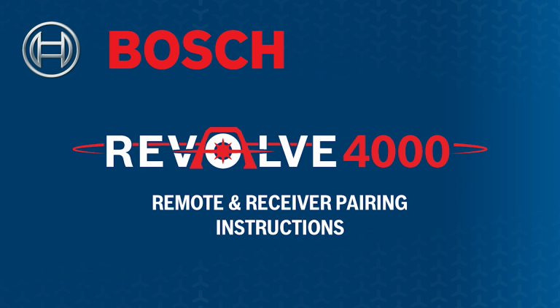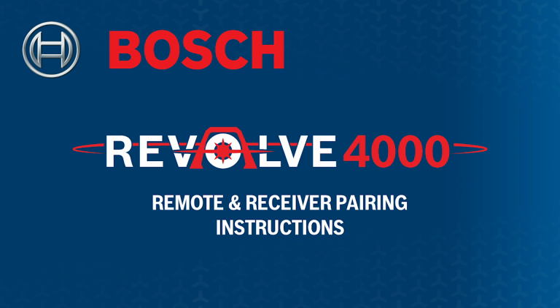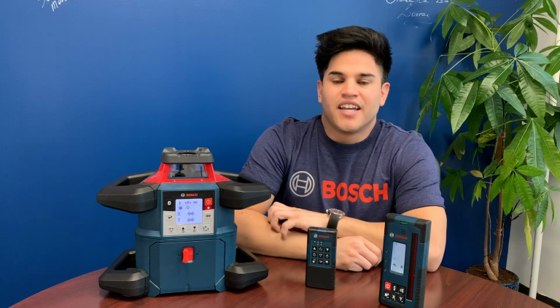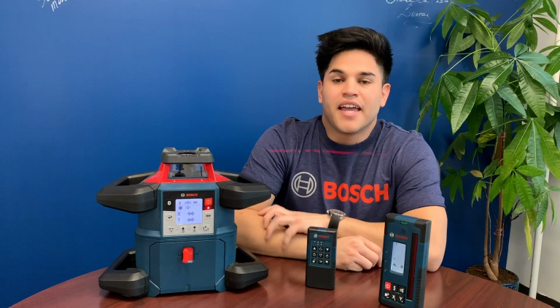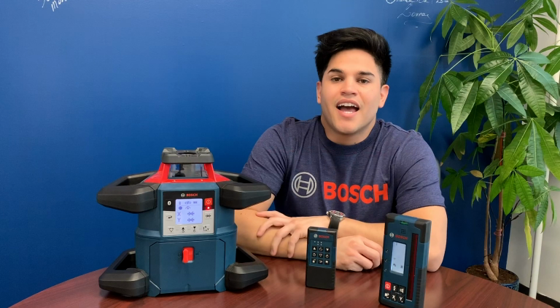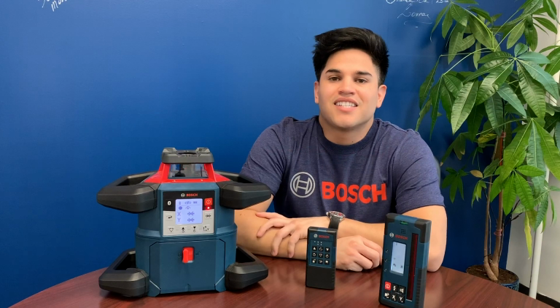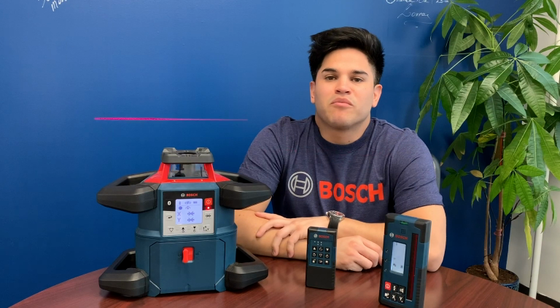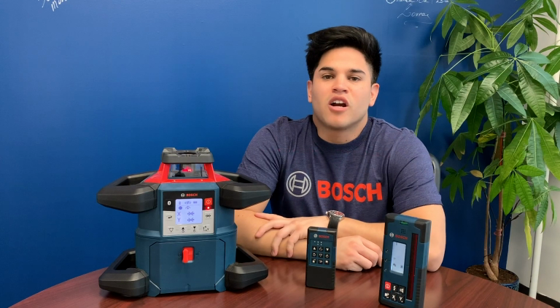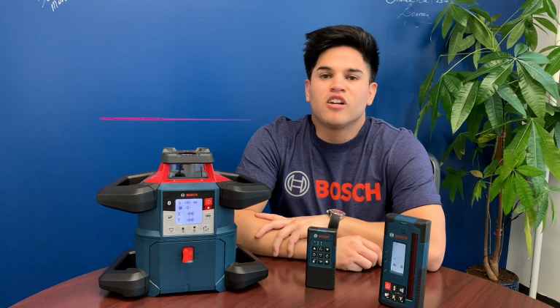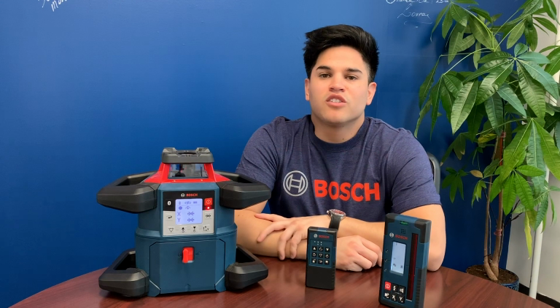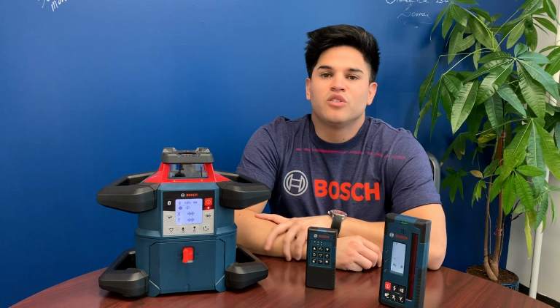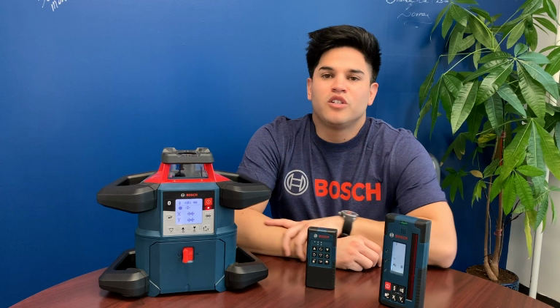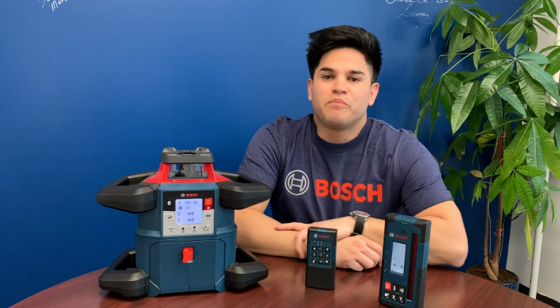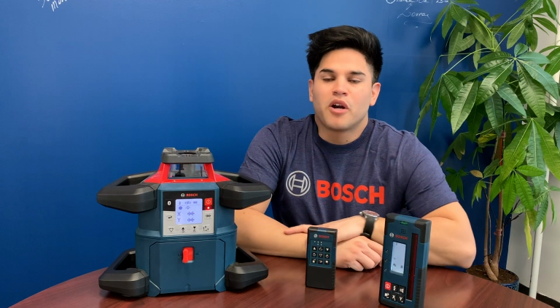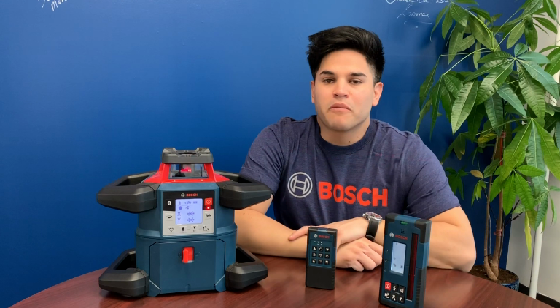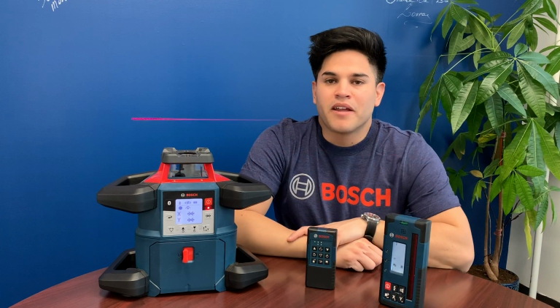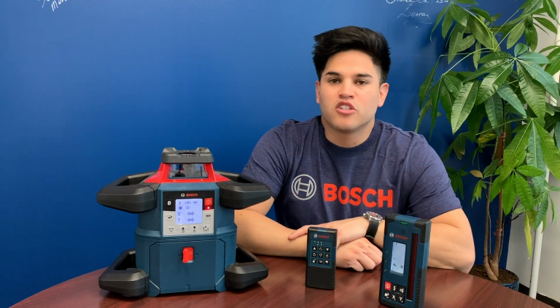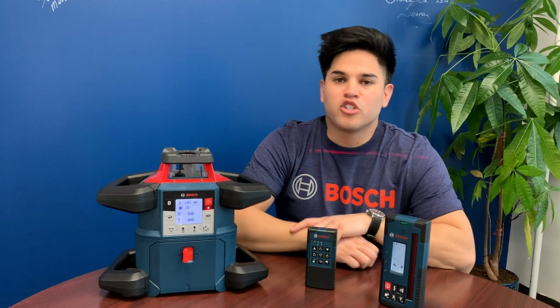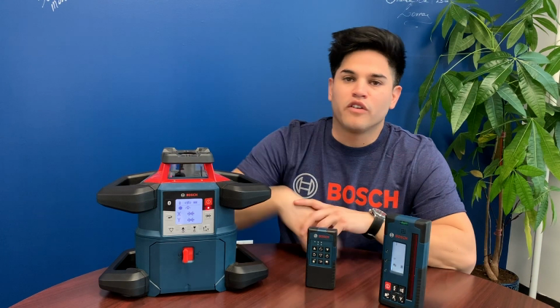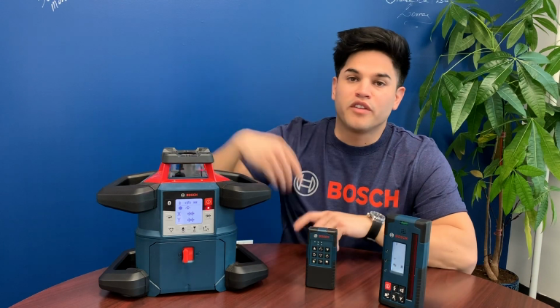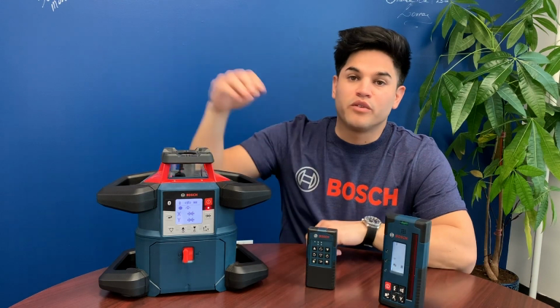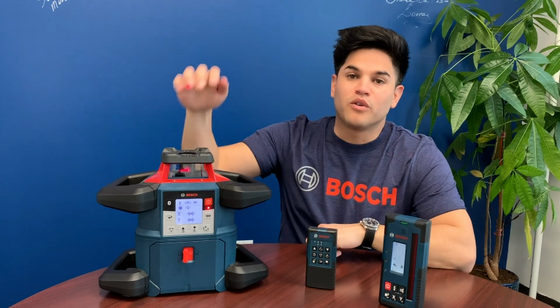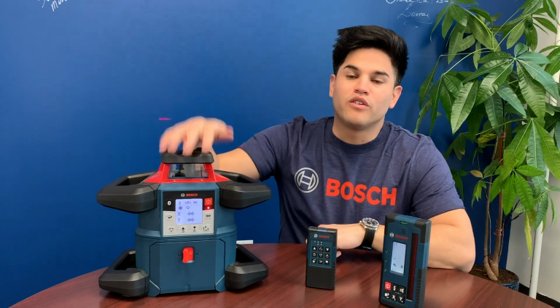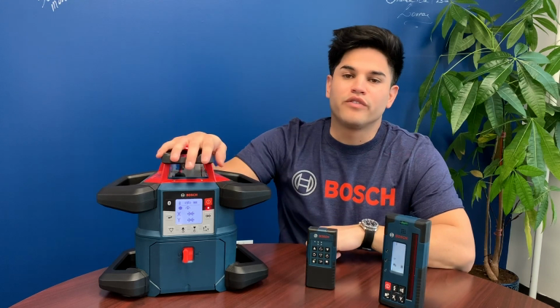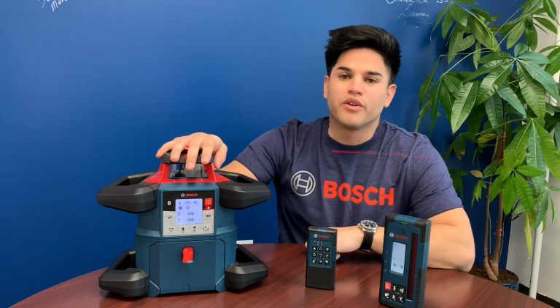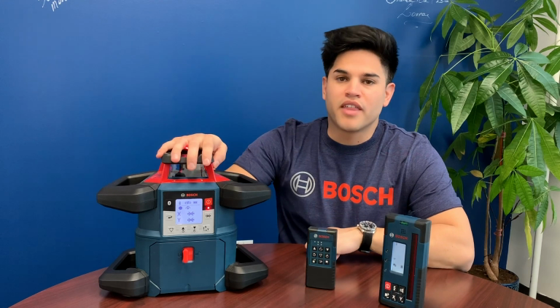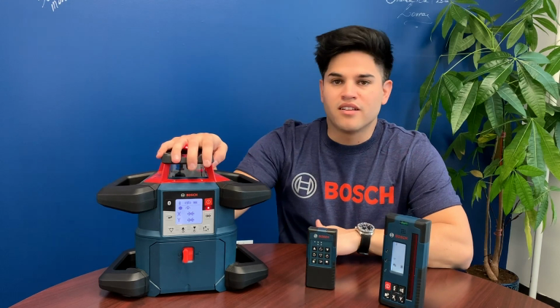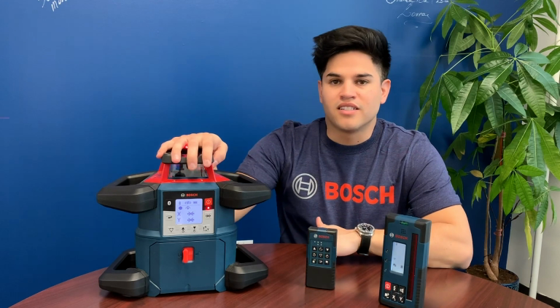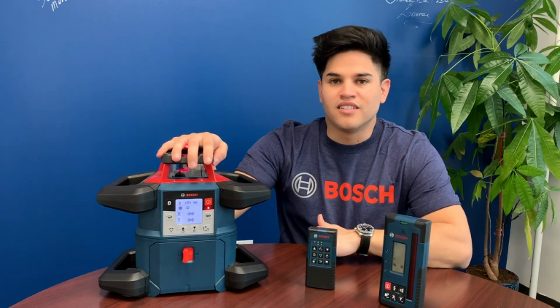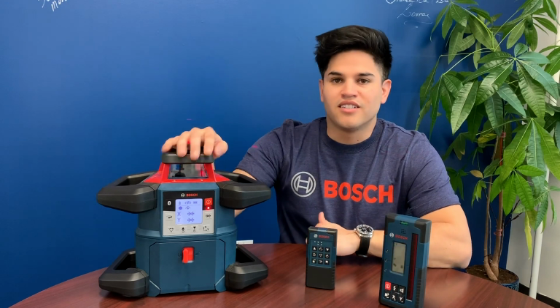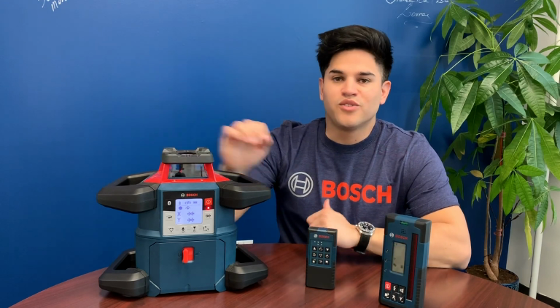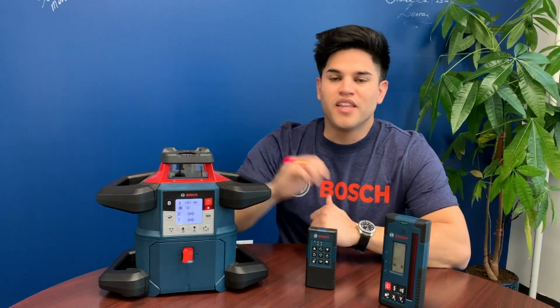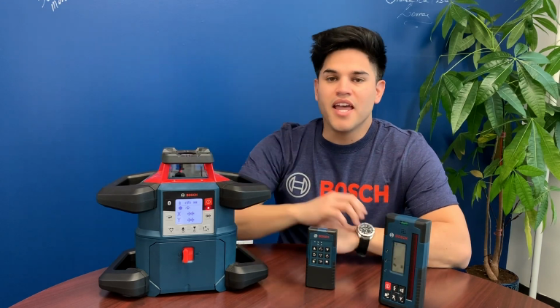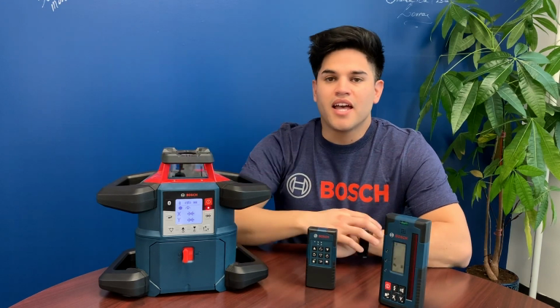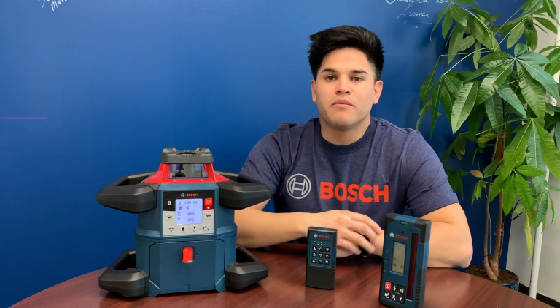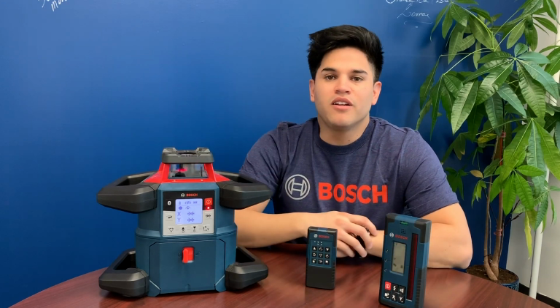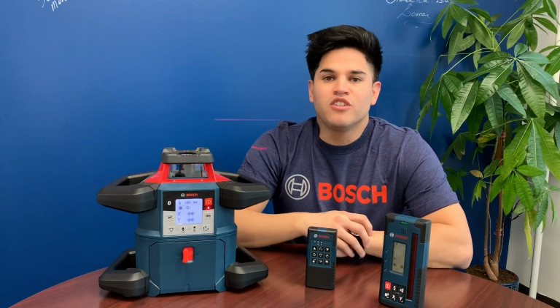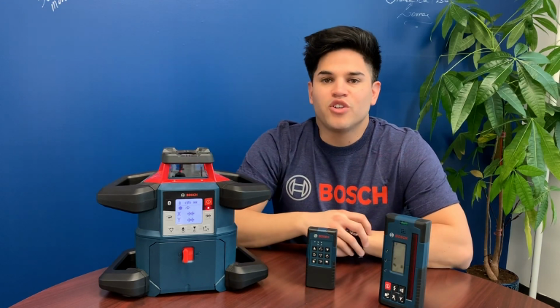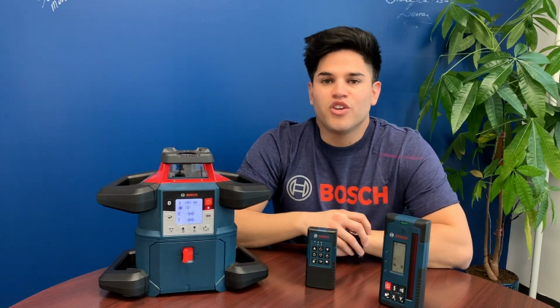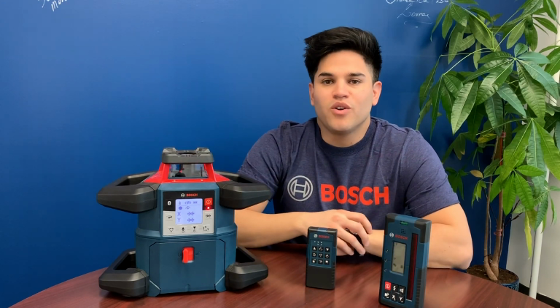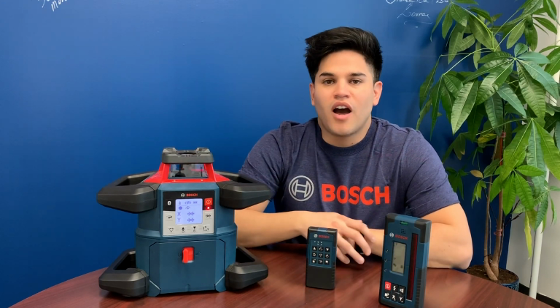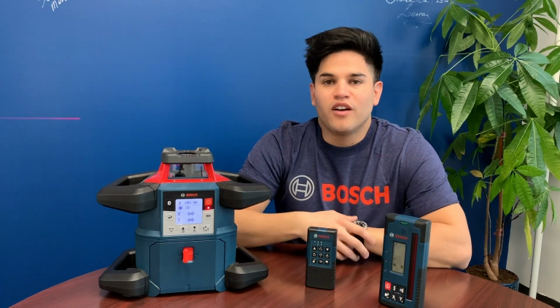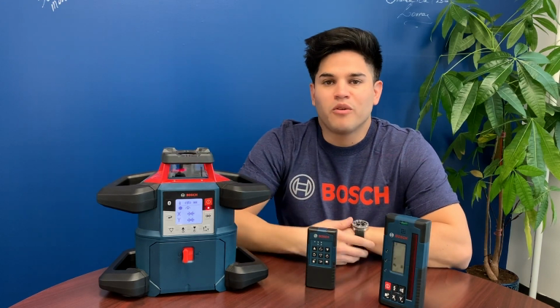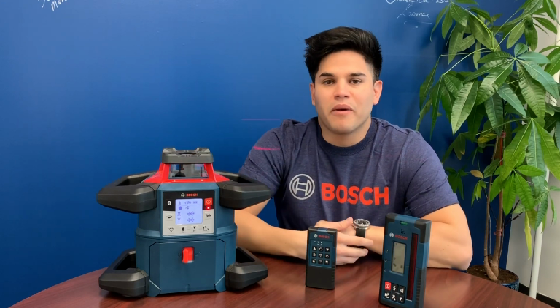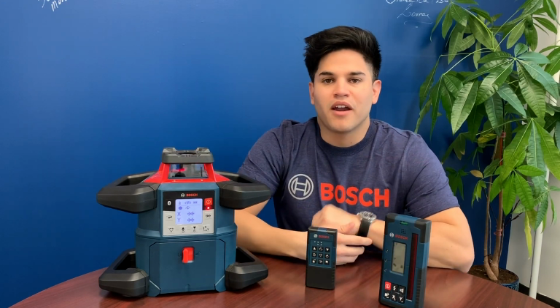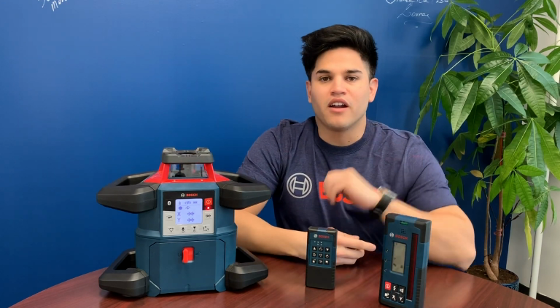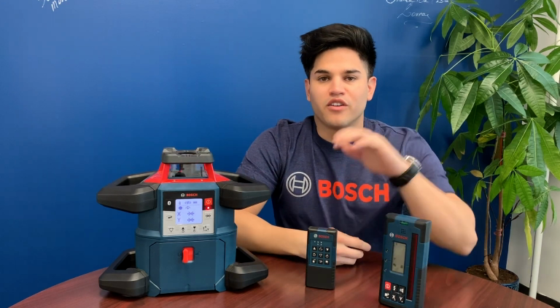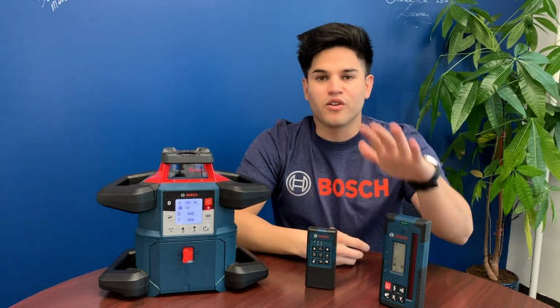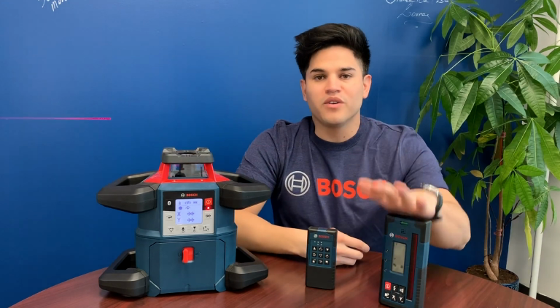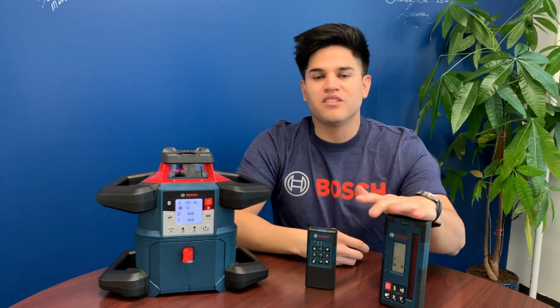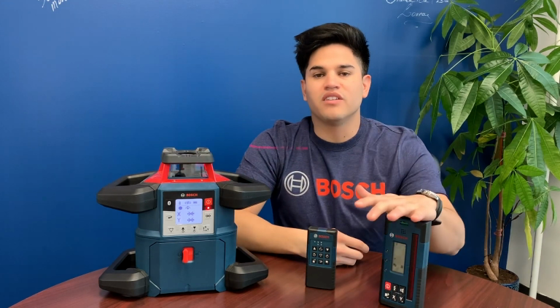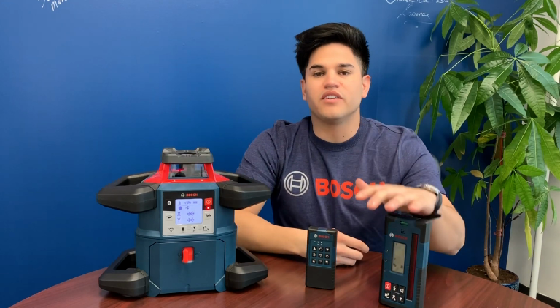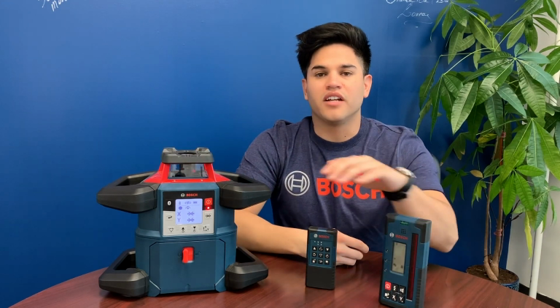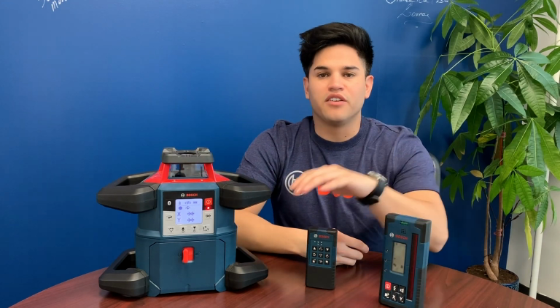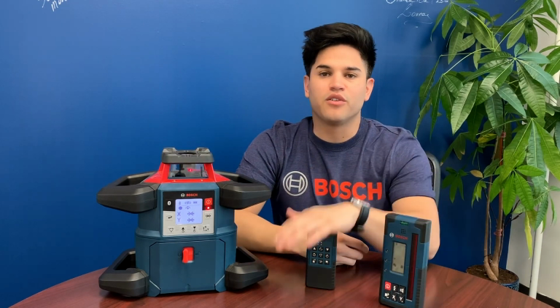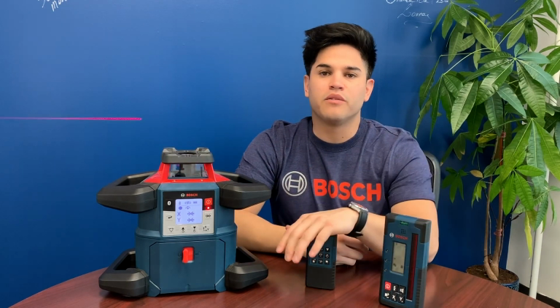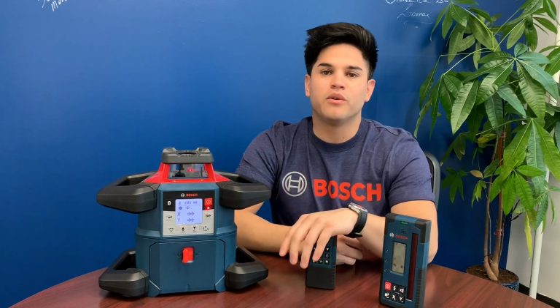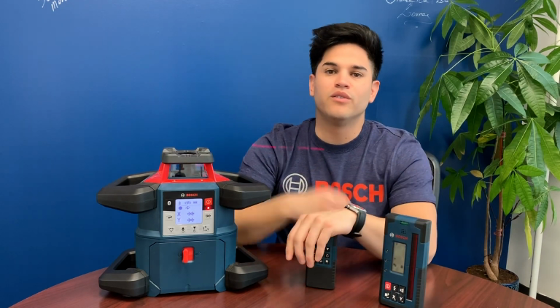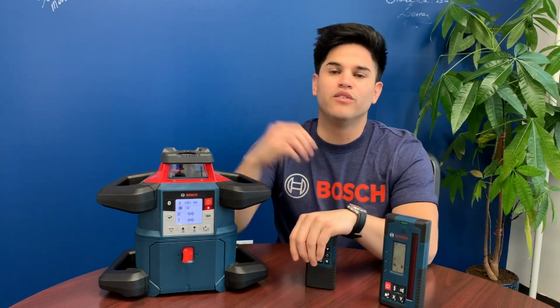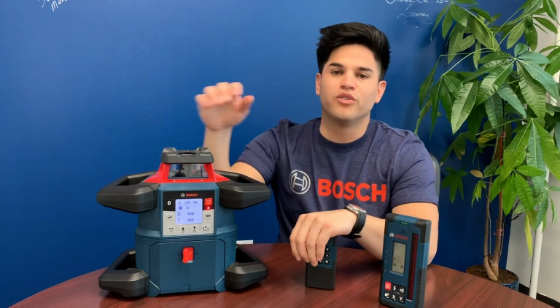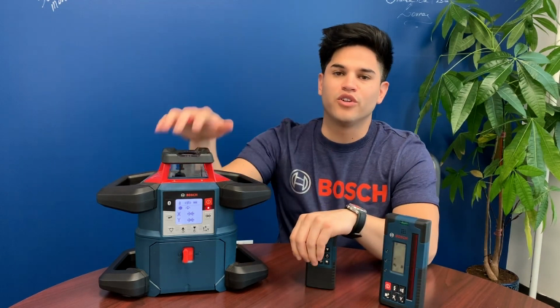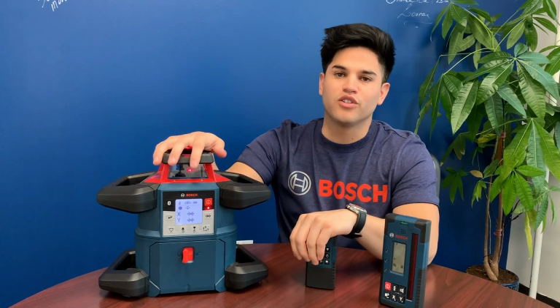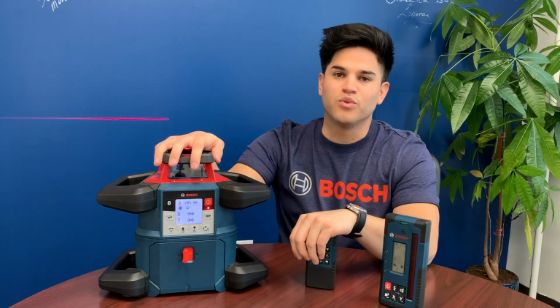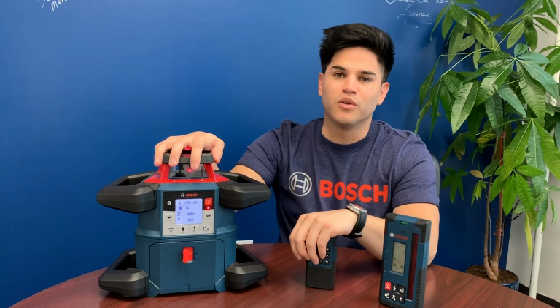Hey guys, I'm Carlos Kubler, Product Manager of the Revolve 4000. Today, I'm going to show you how to pair your receiver and your remote to your tool.